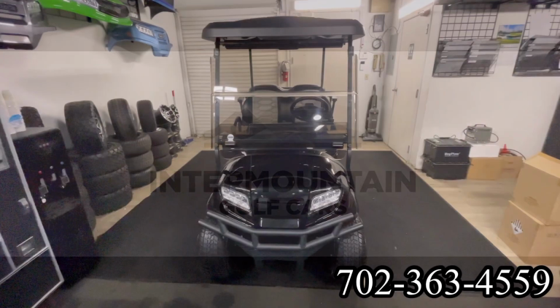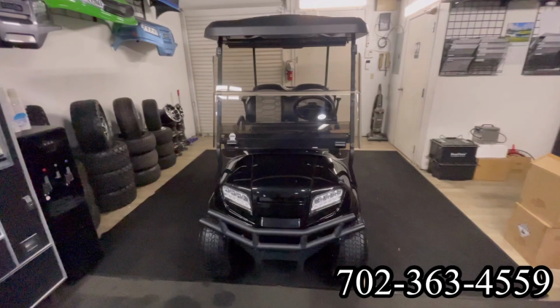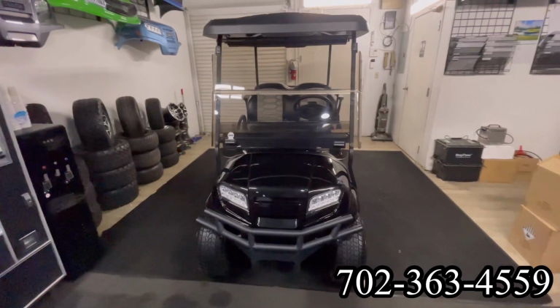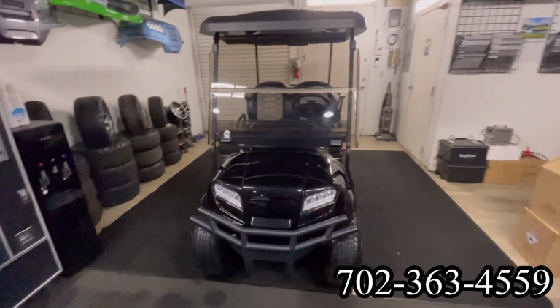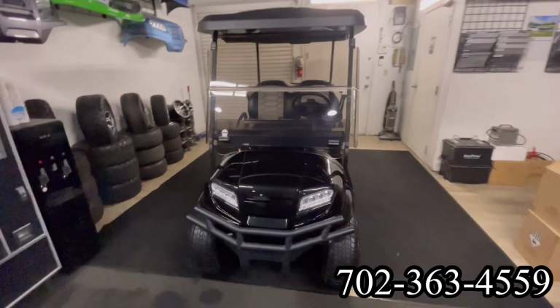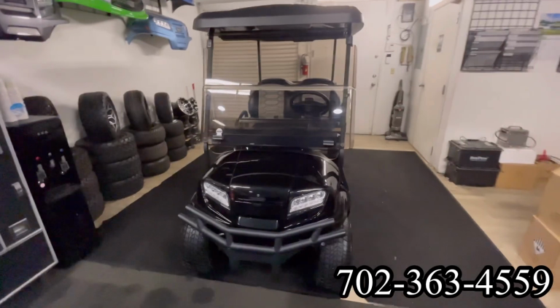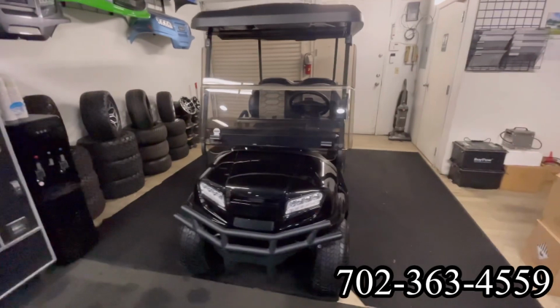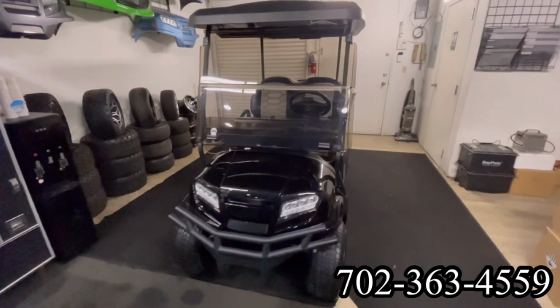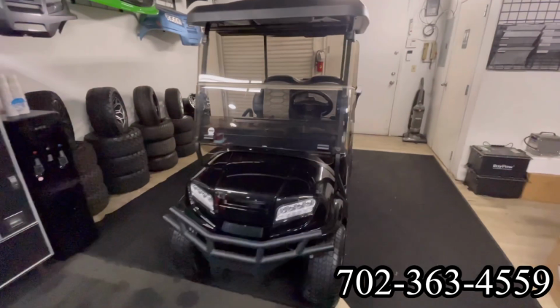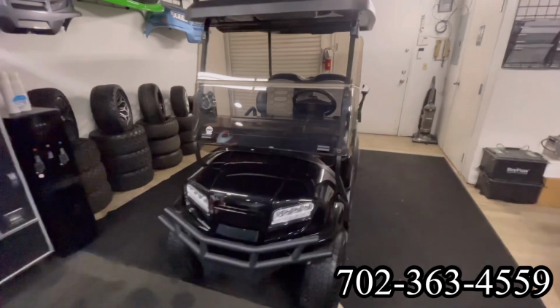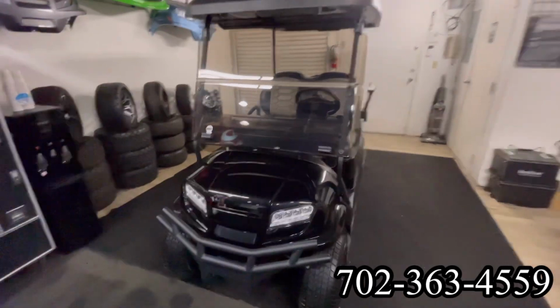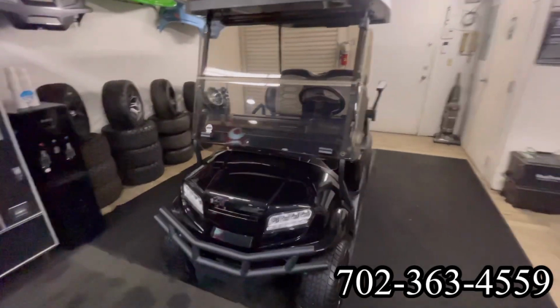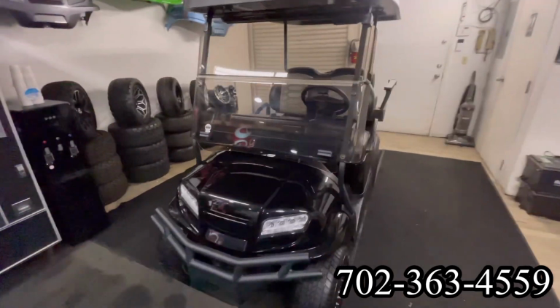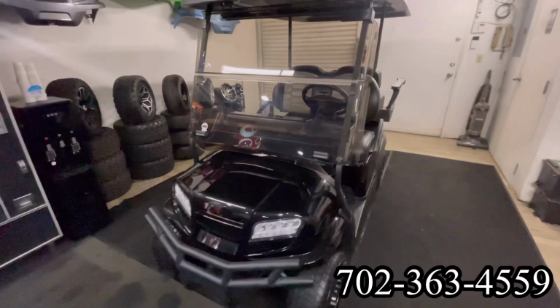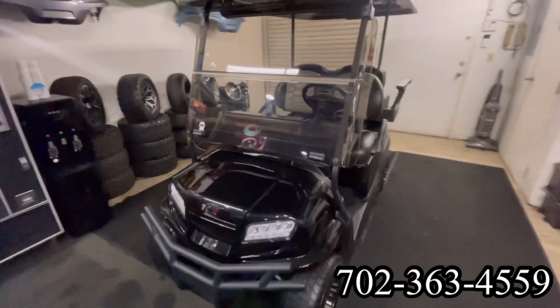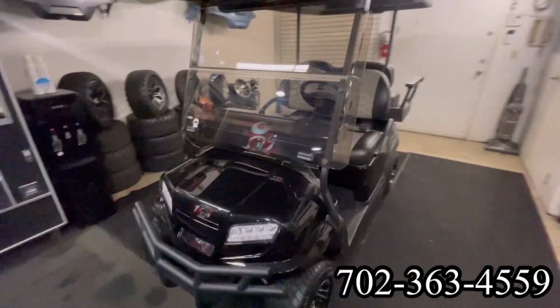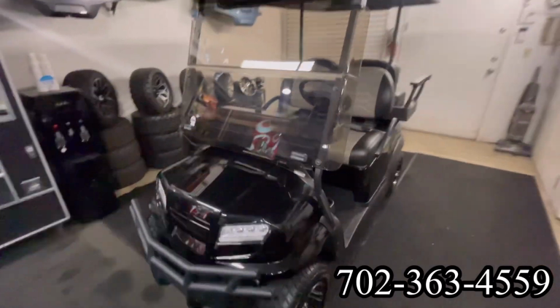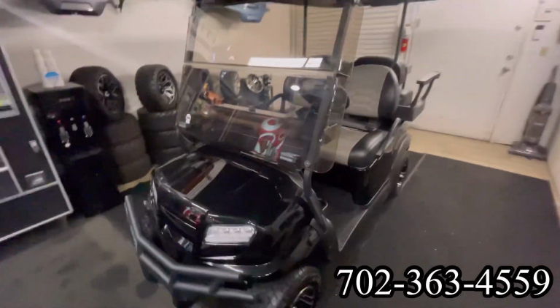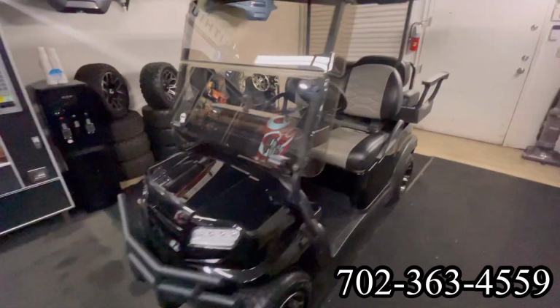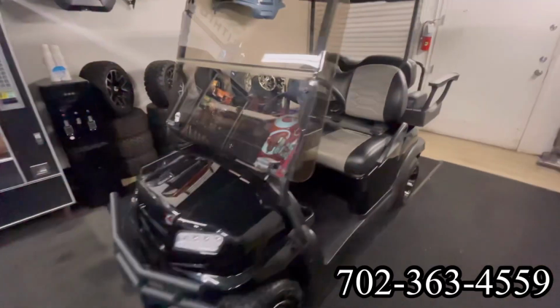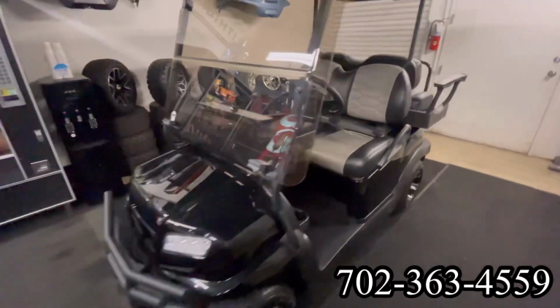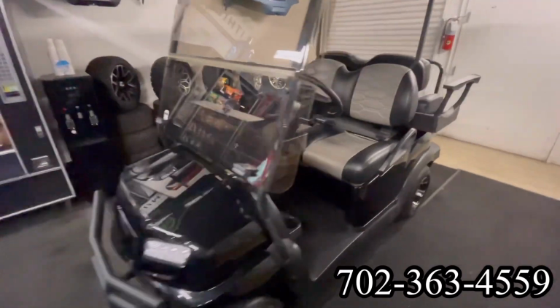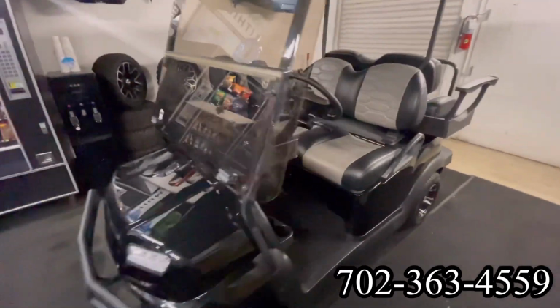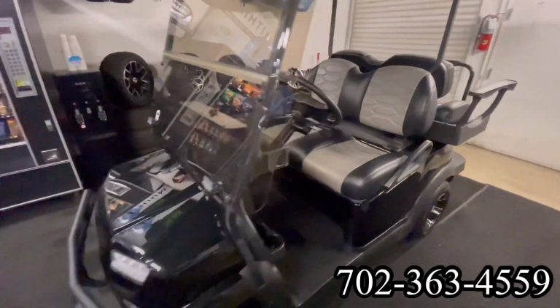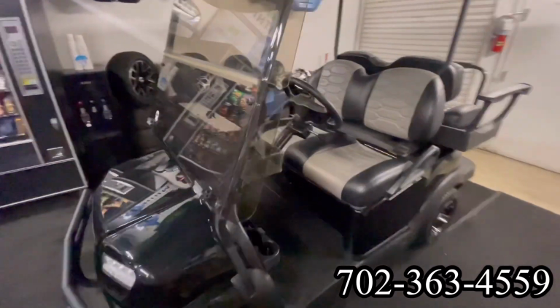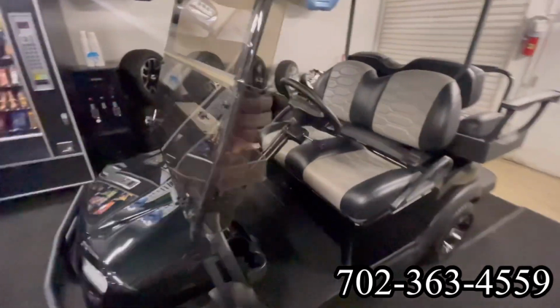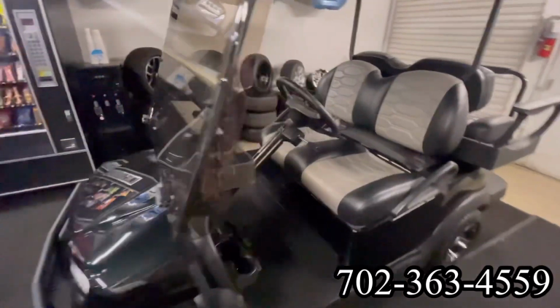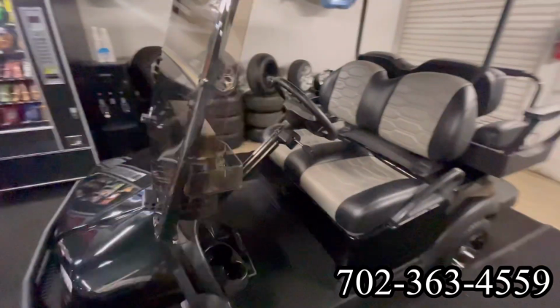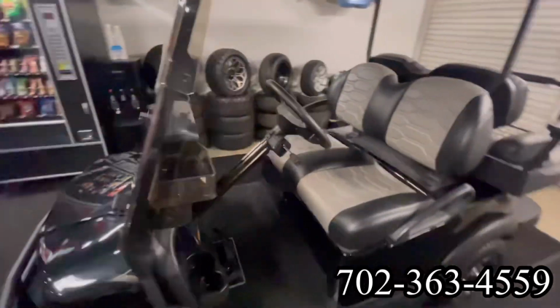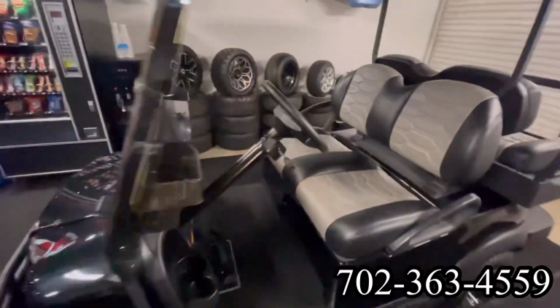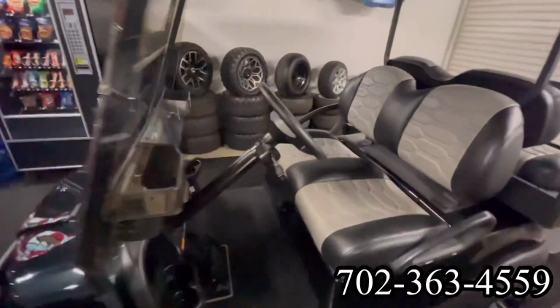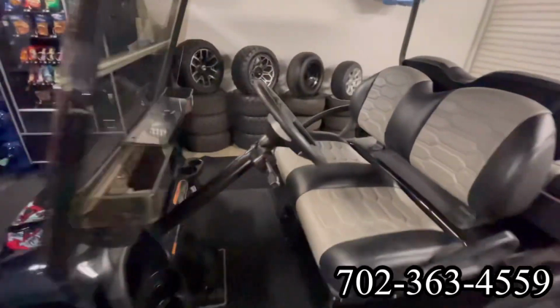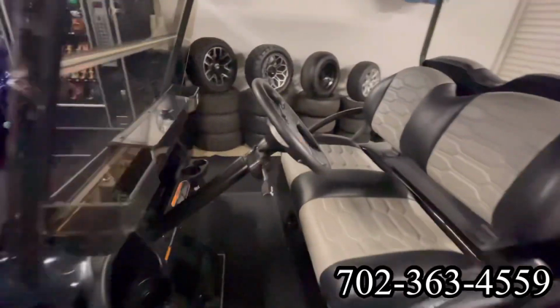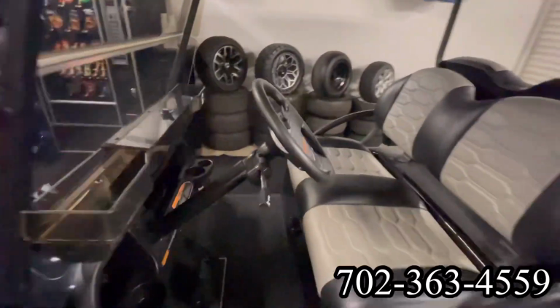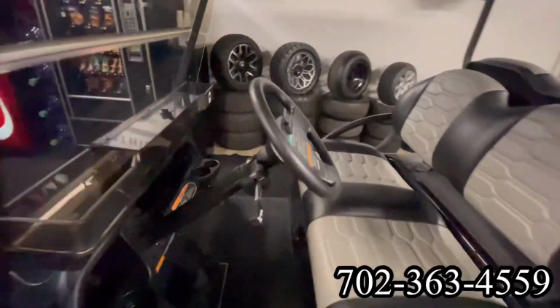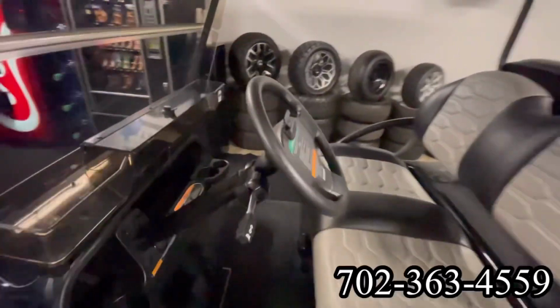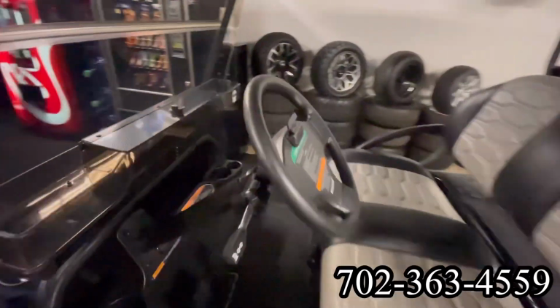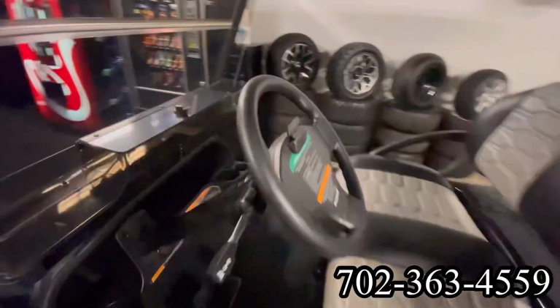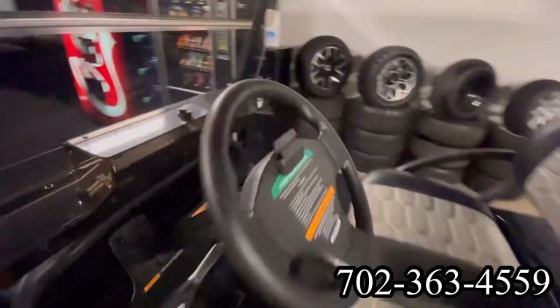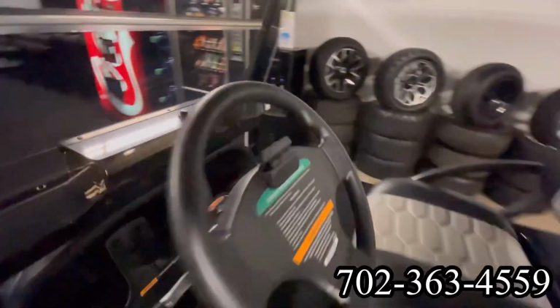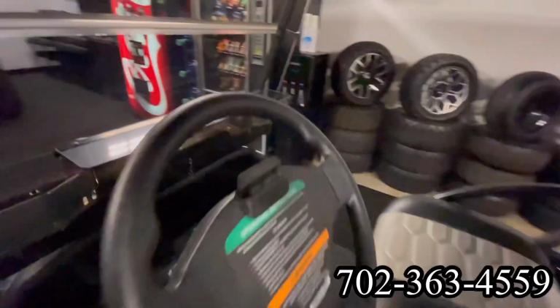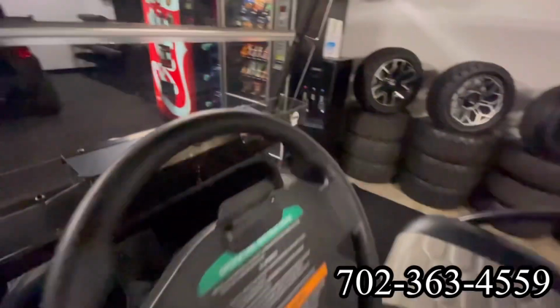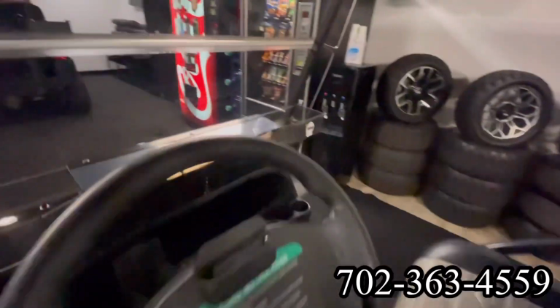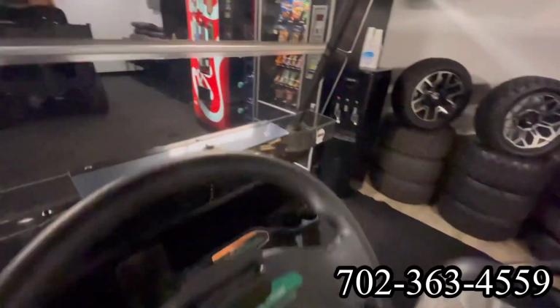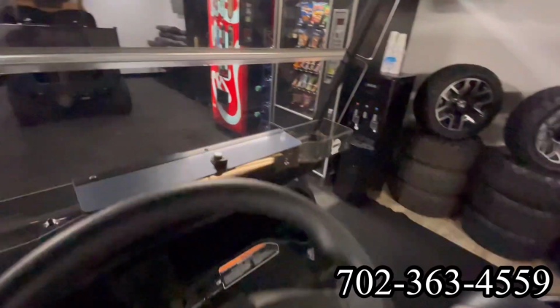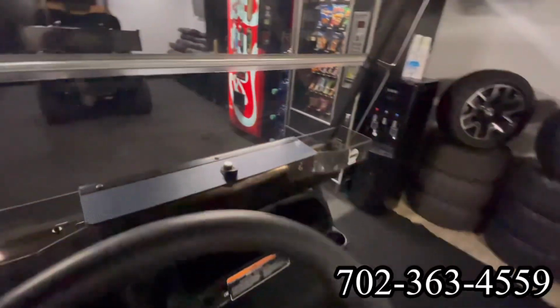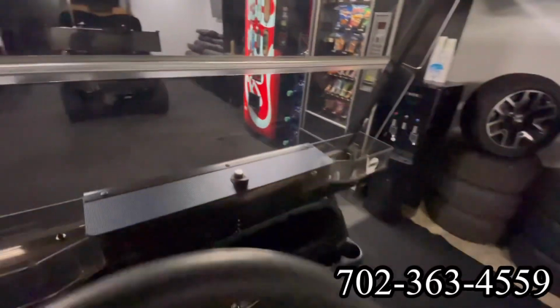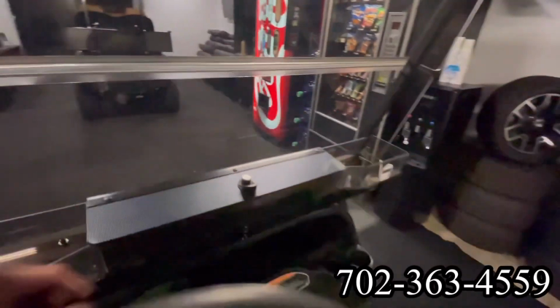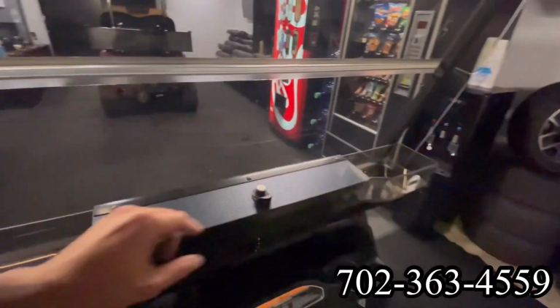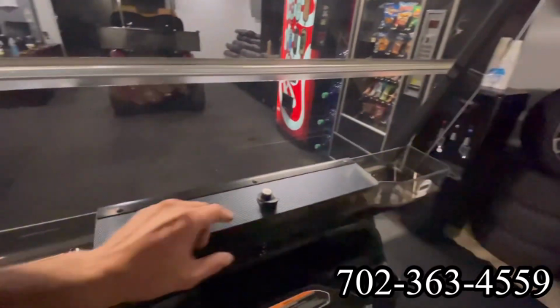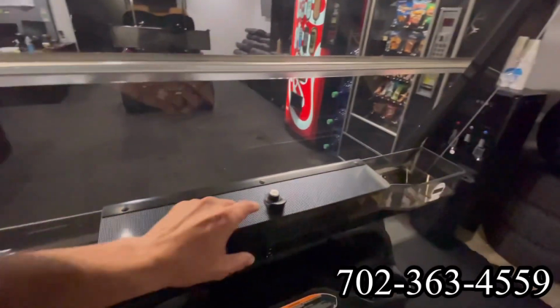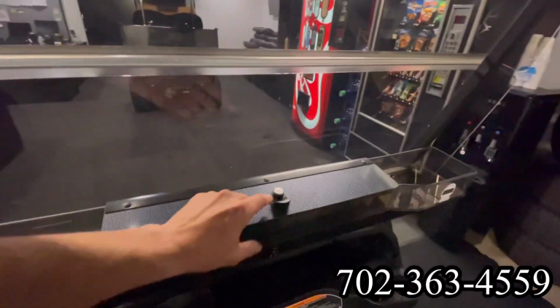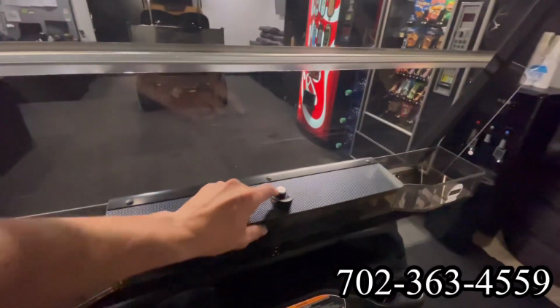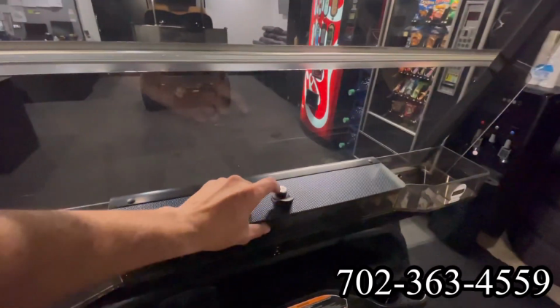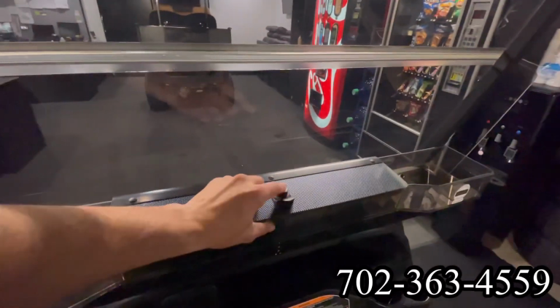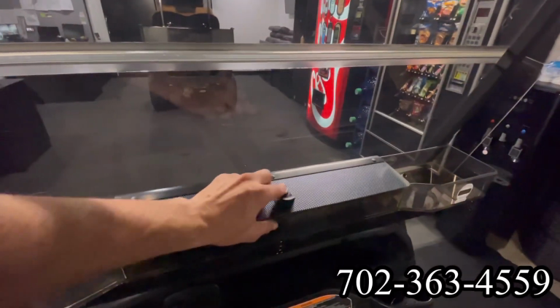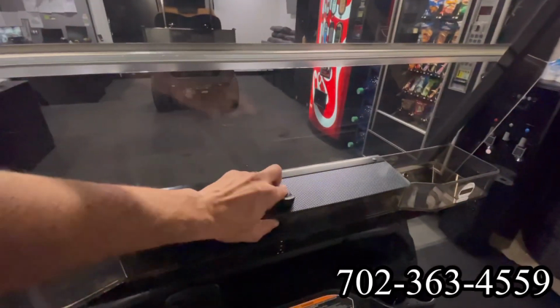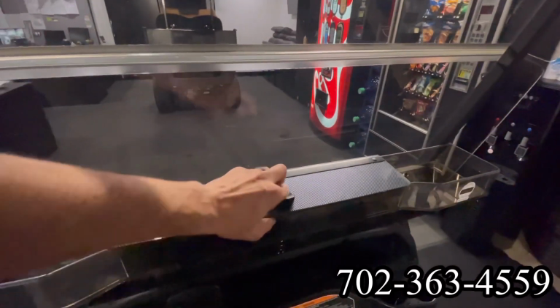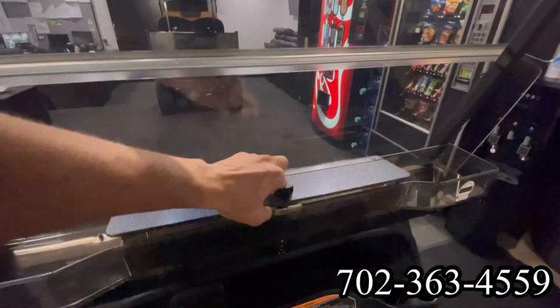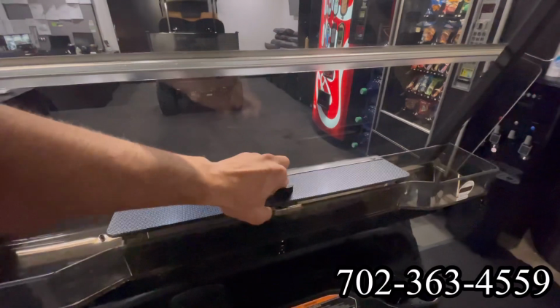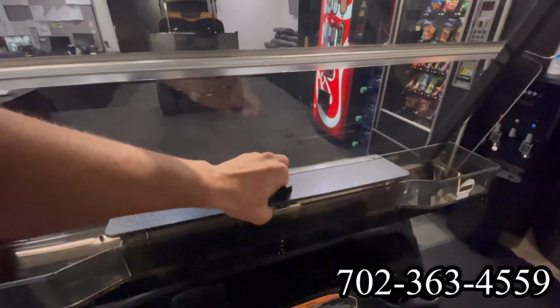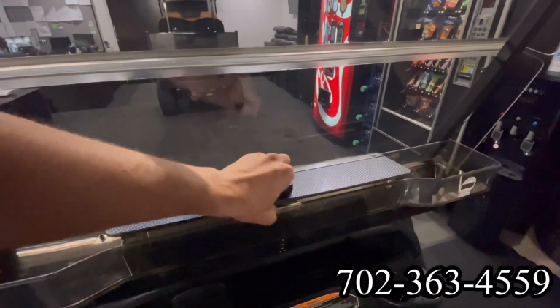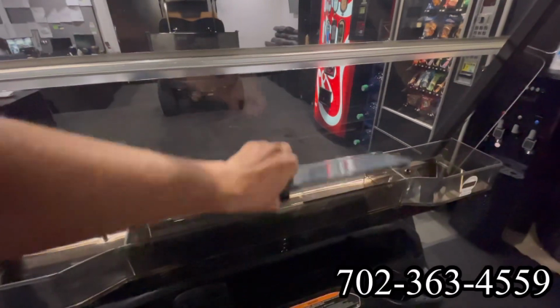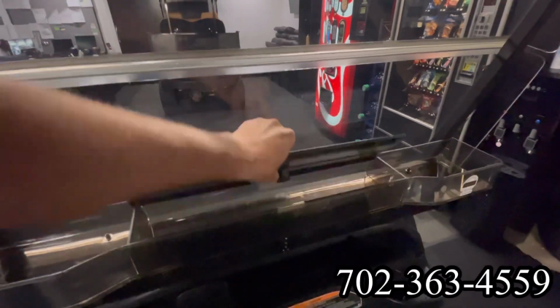Here at Intermountain Golf Cars in Sun City, Summerlin, Las Vegas, Nevada, we have a beautiful 2022 Club Car Onward.